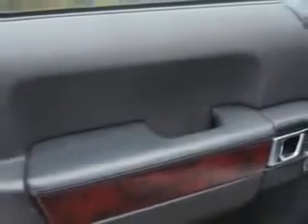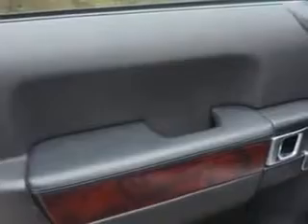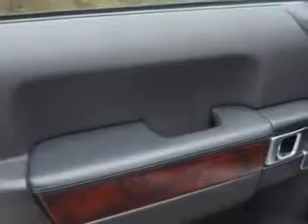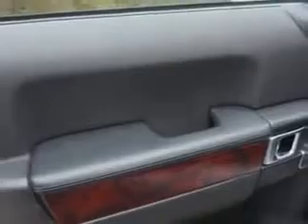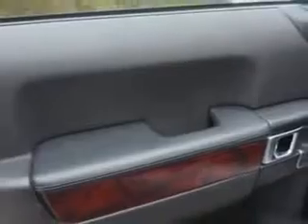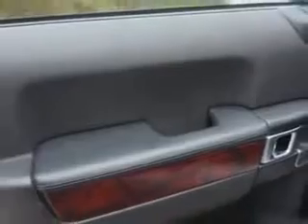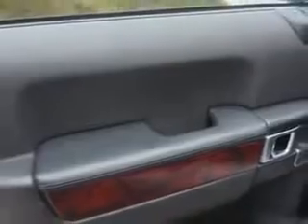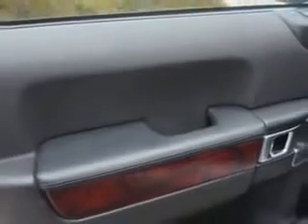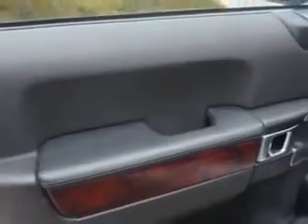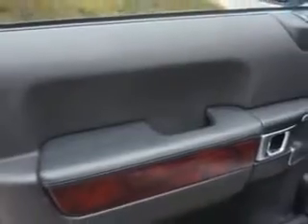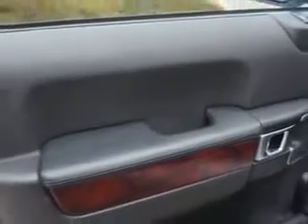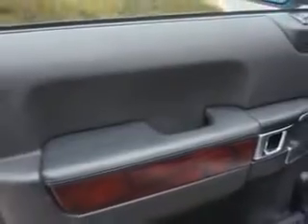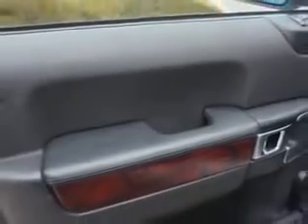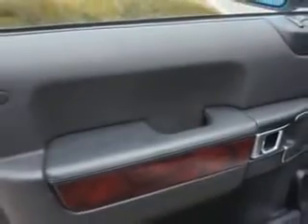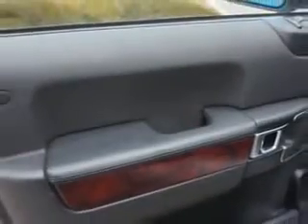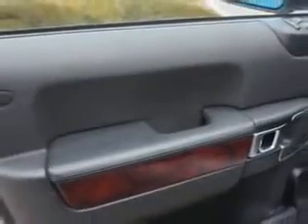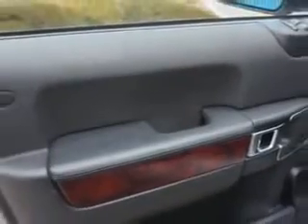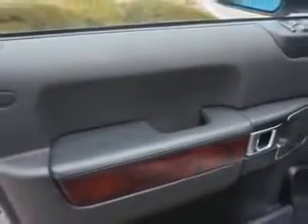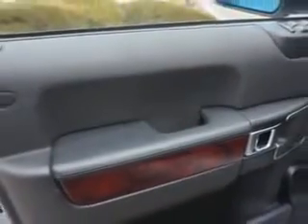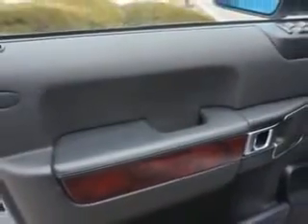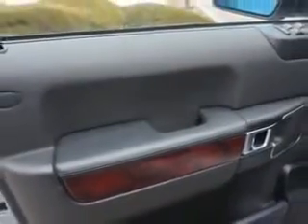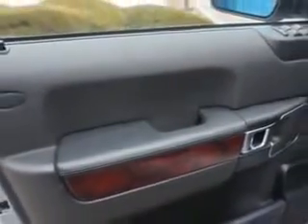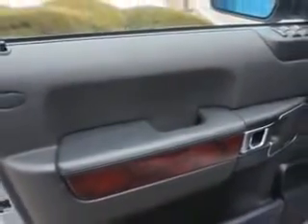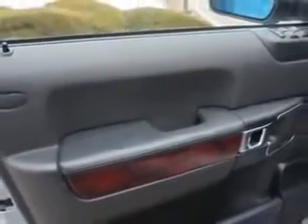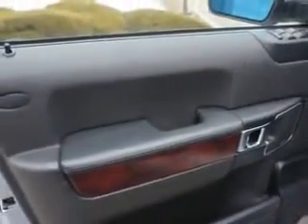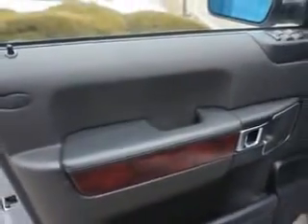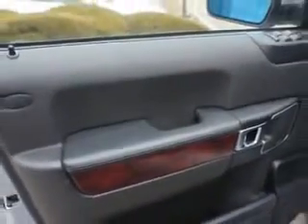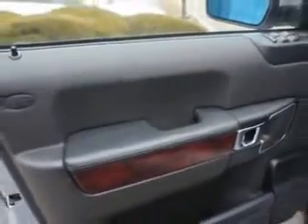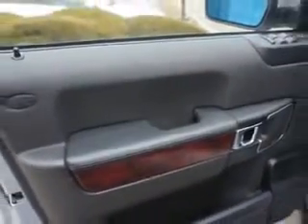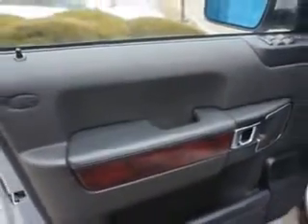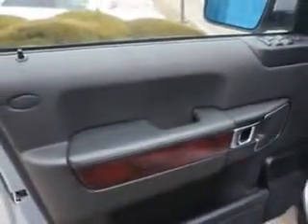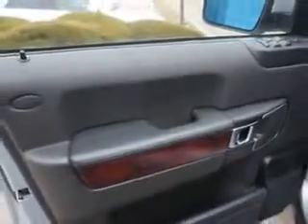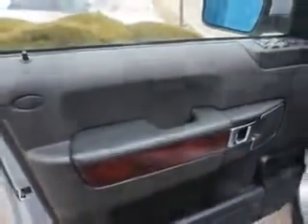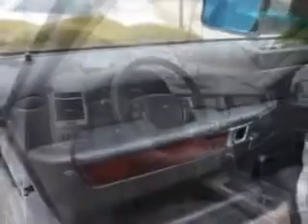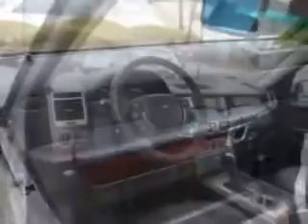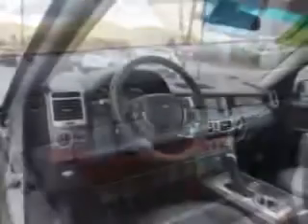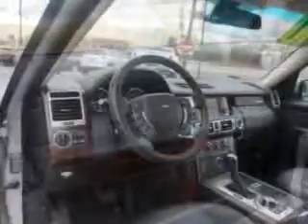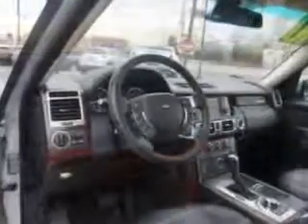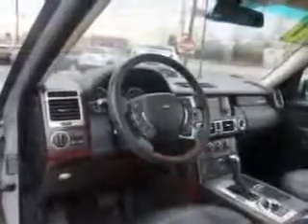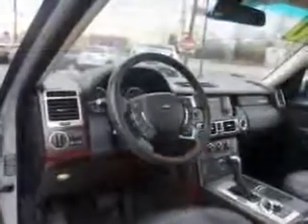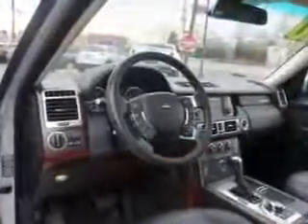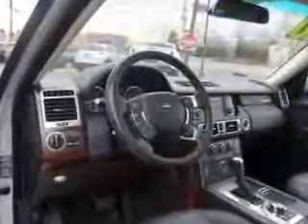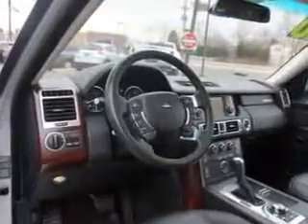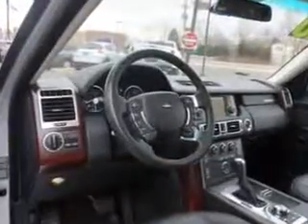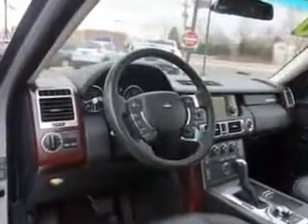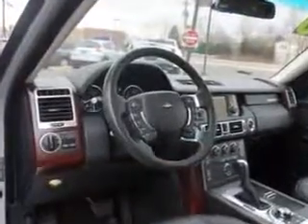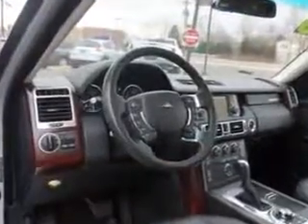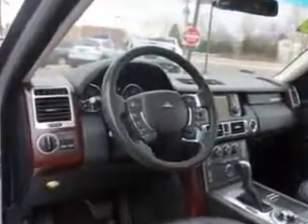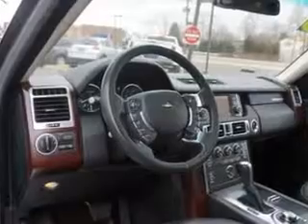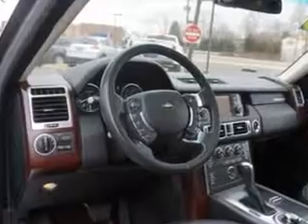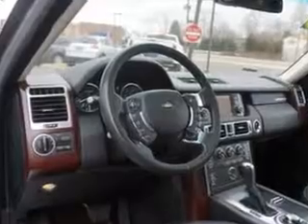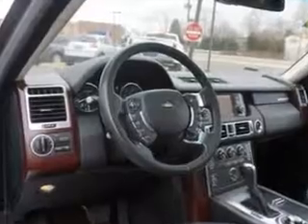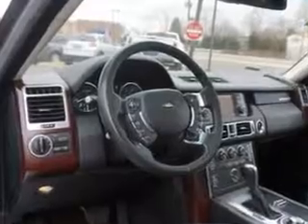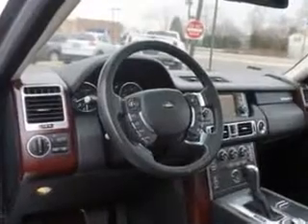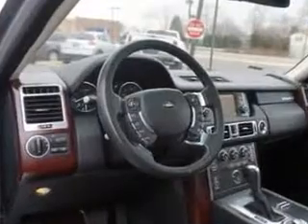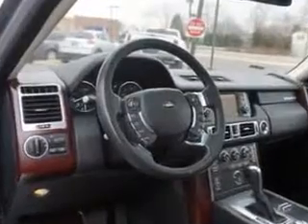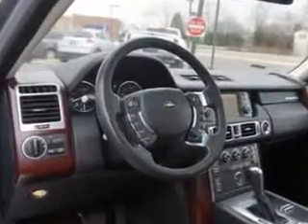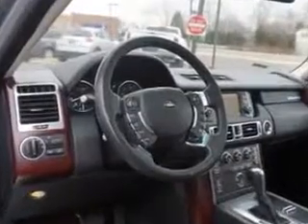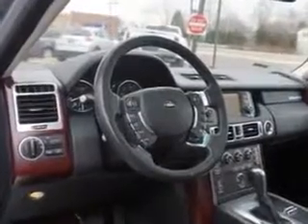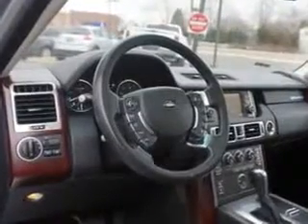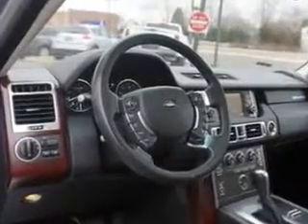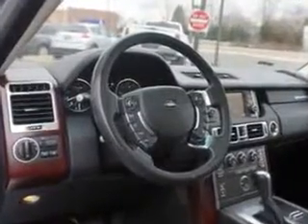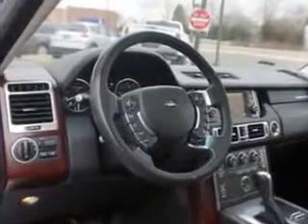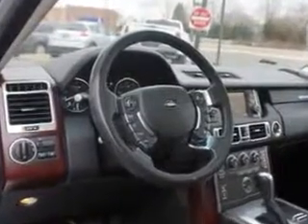Enjoy the drive and have peace of mind in this 2010 Land Rover Range Rover. See us at Edison Nissan today.